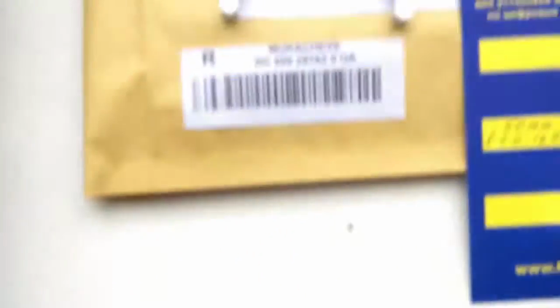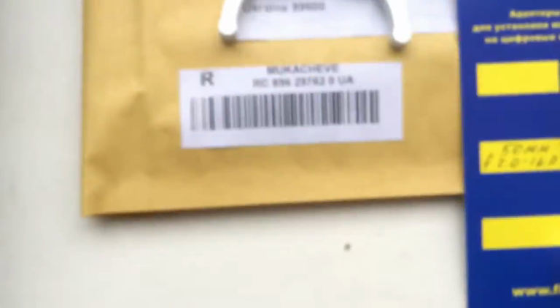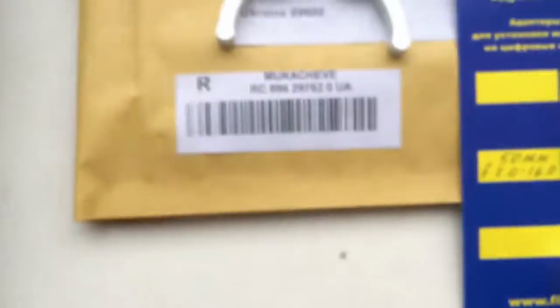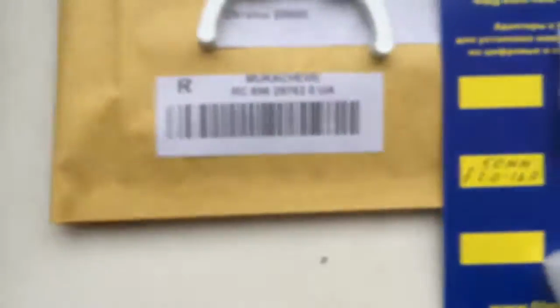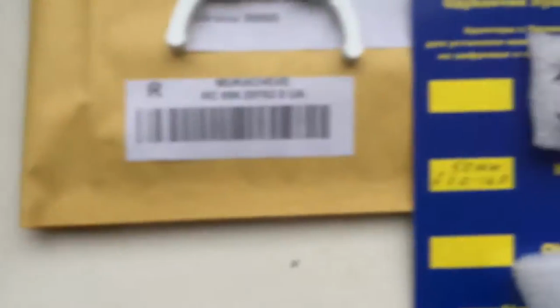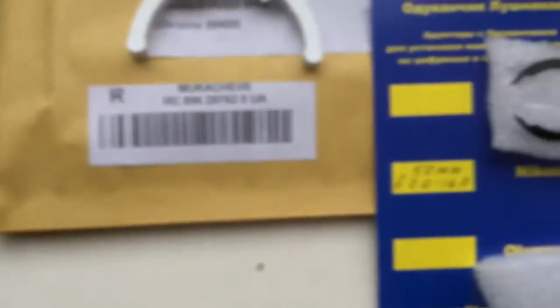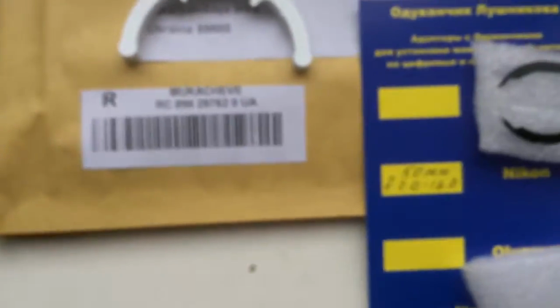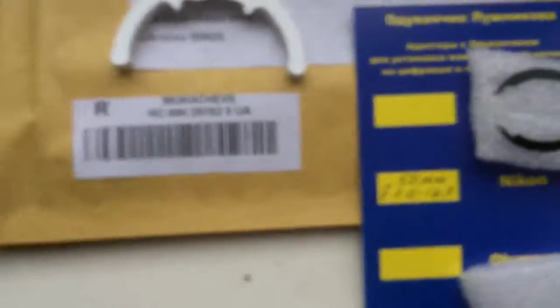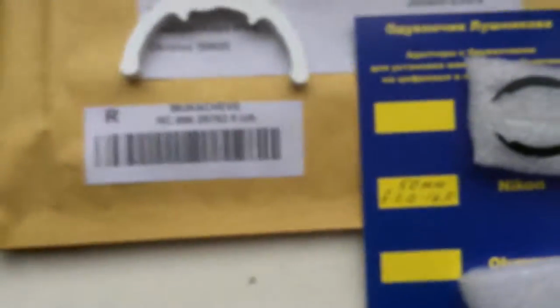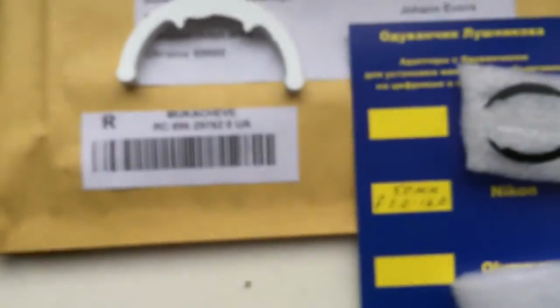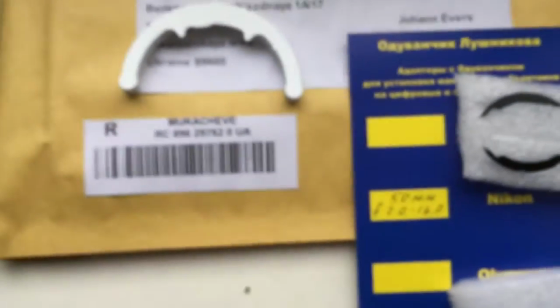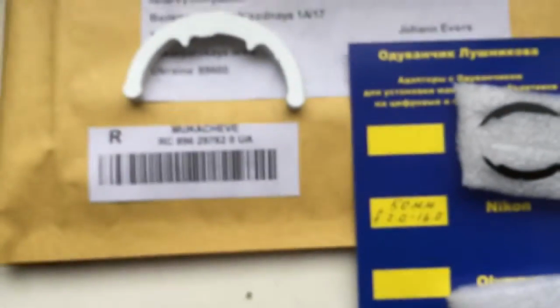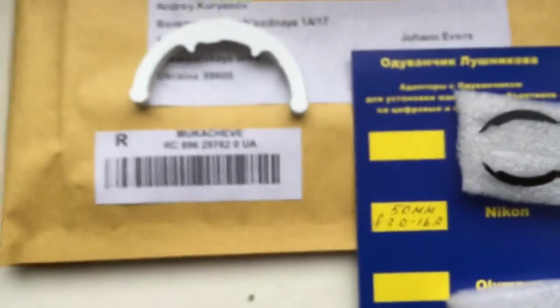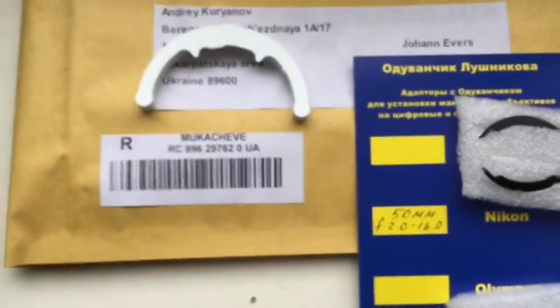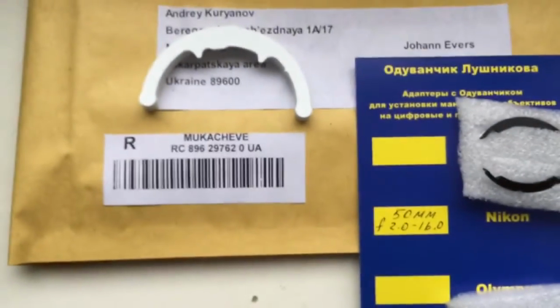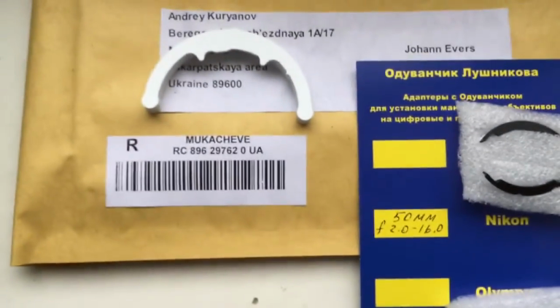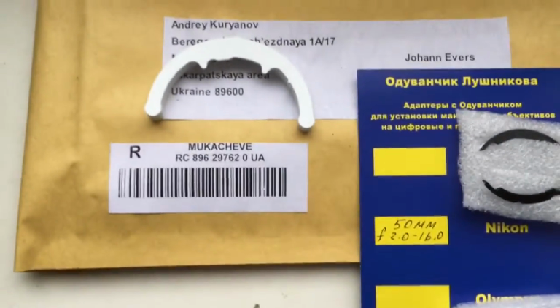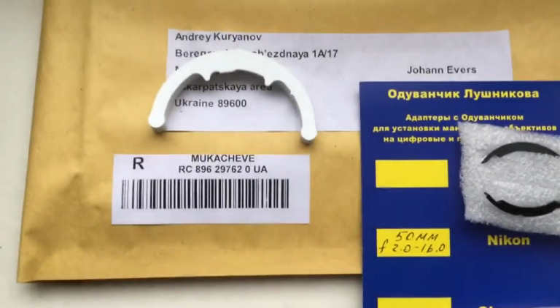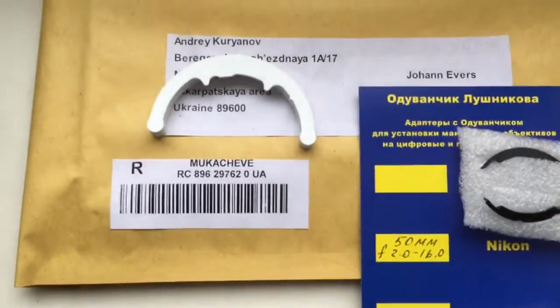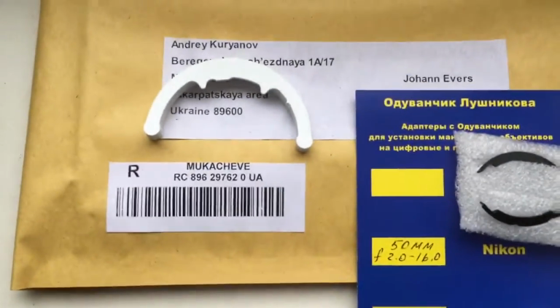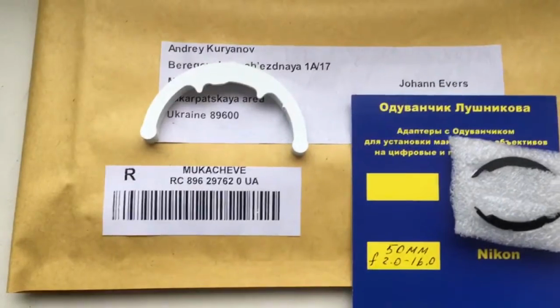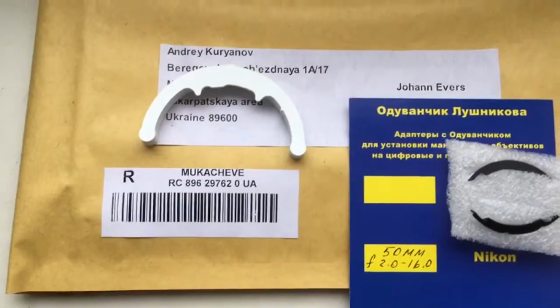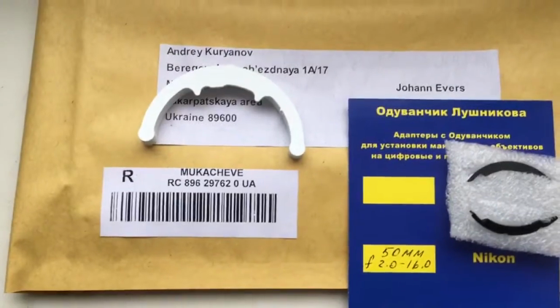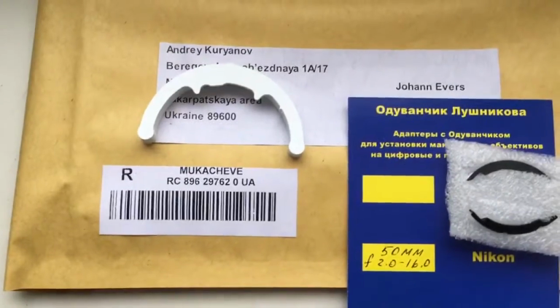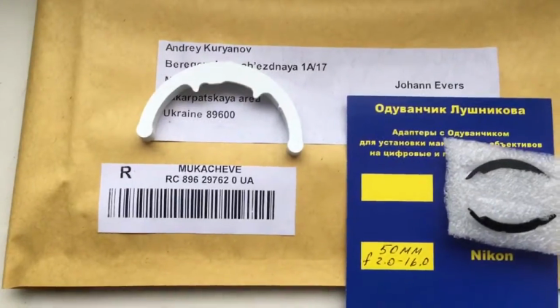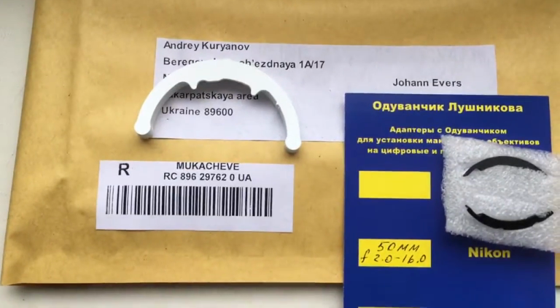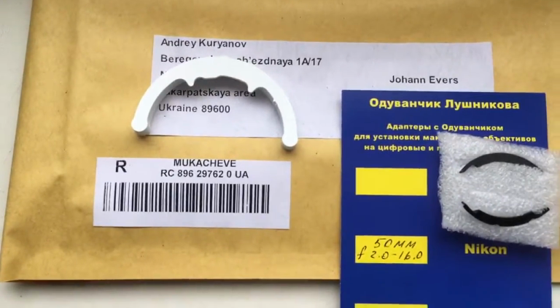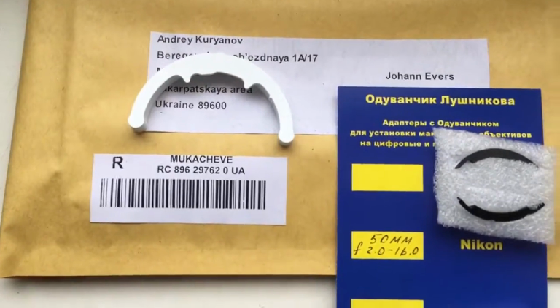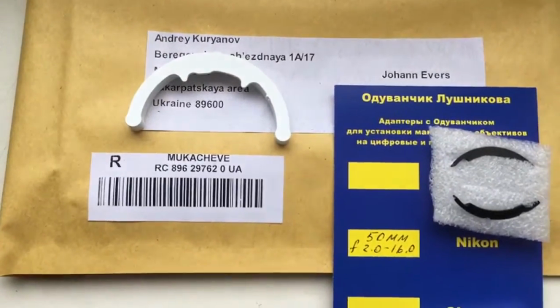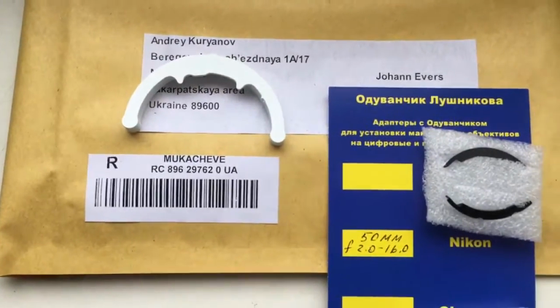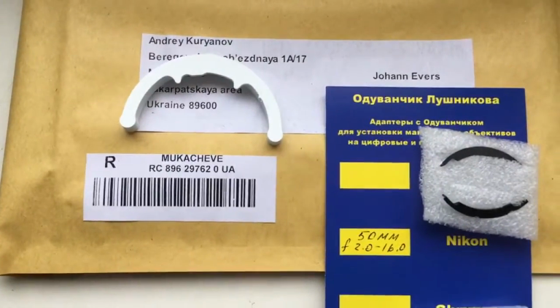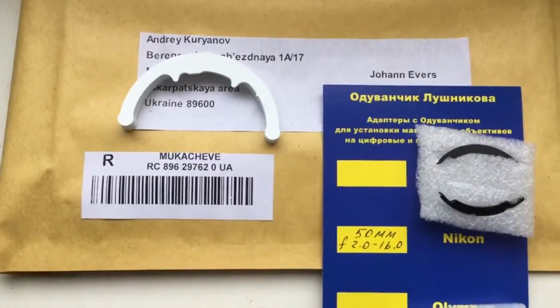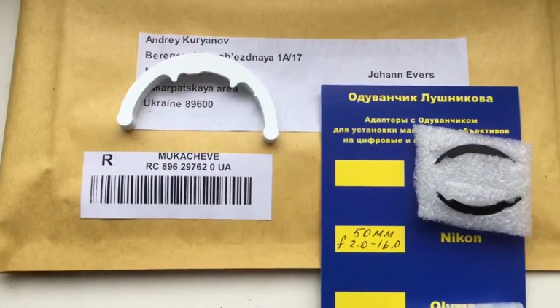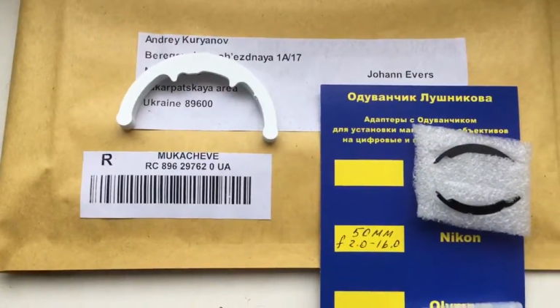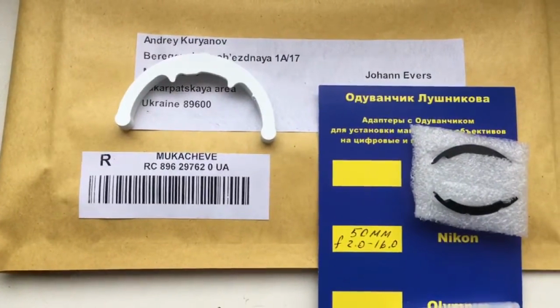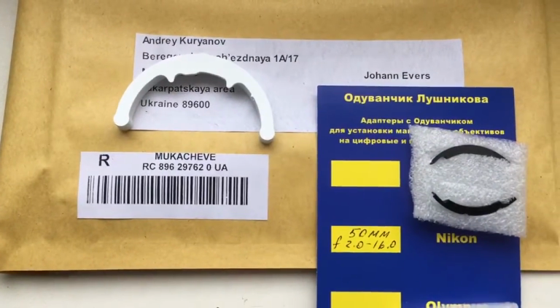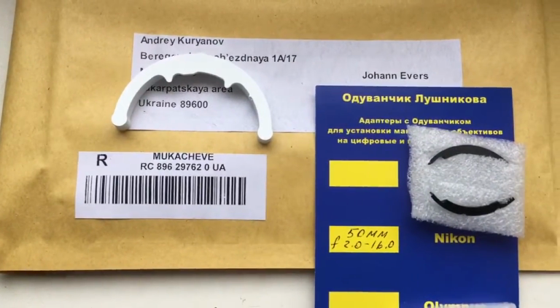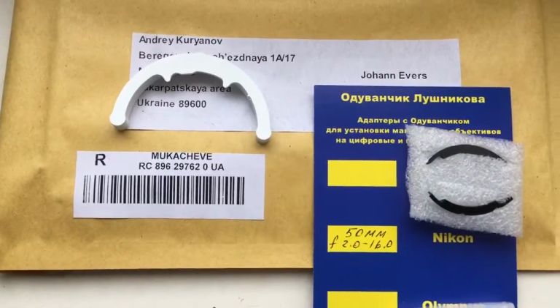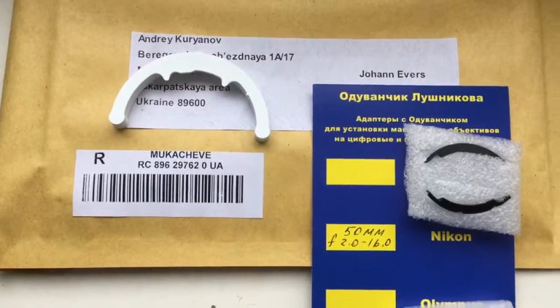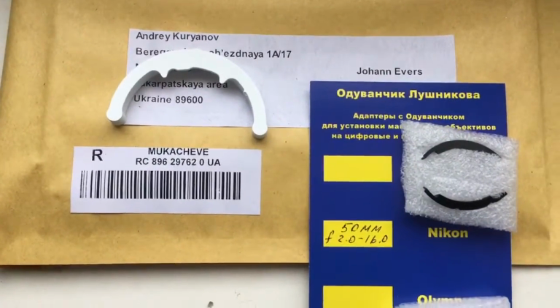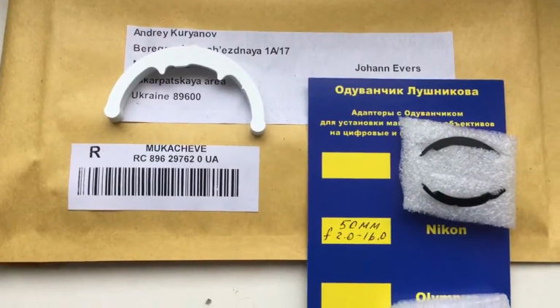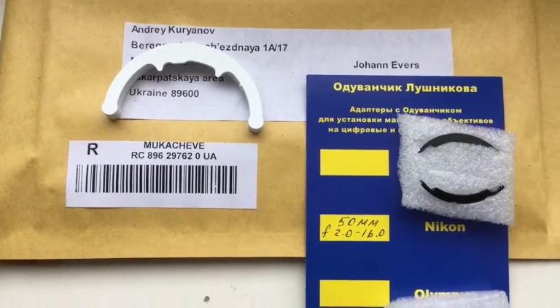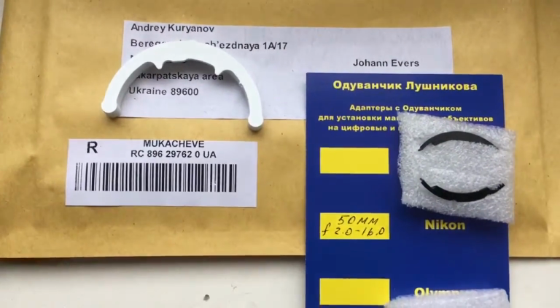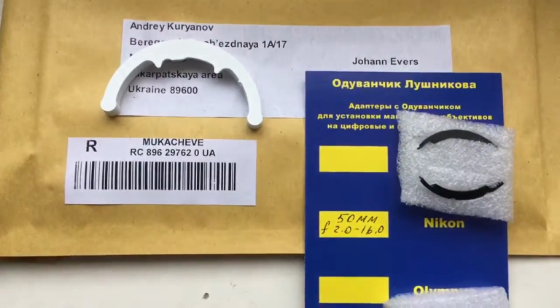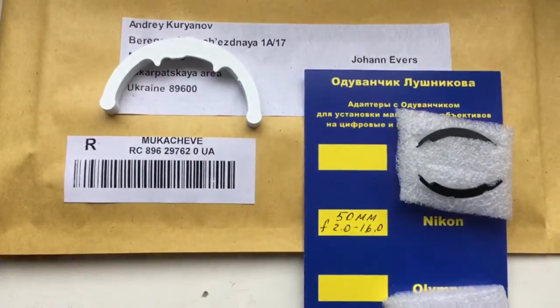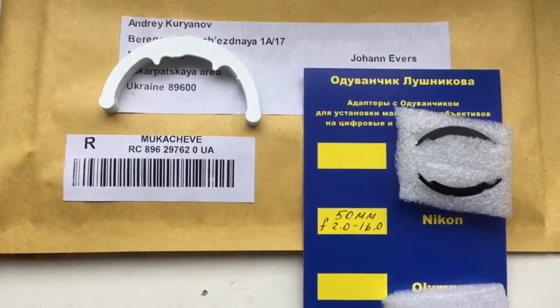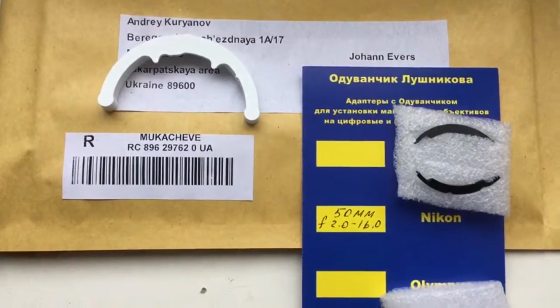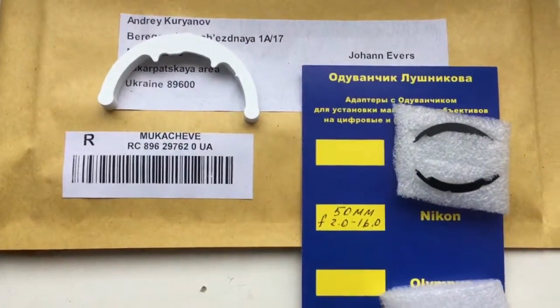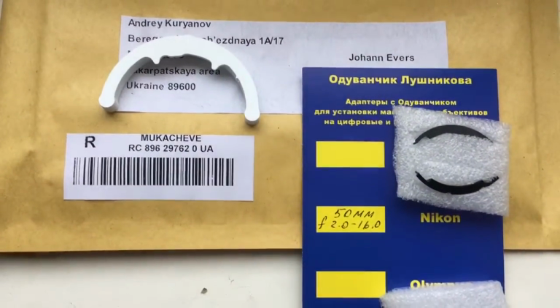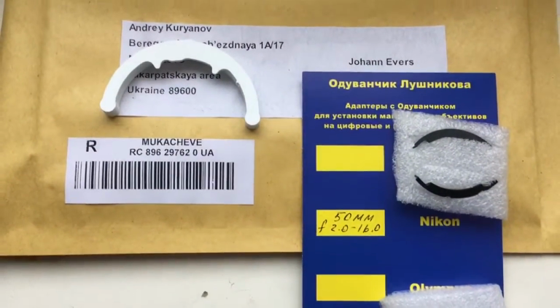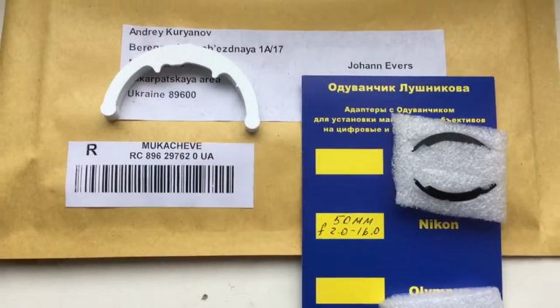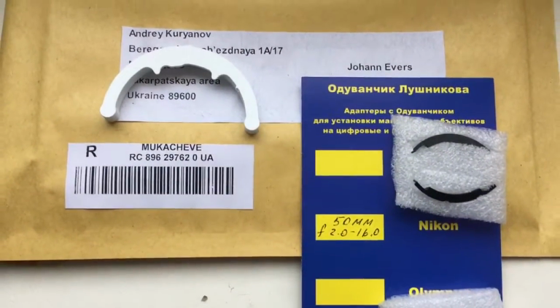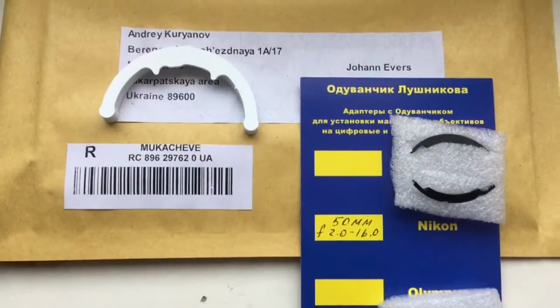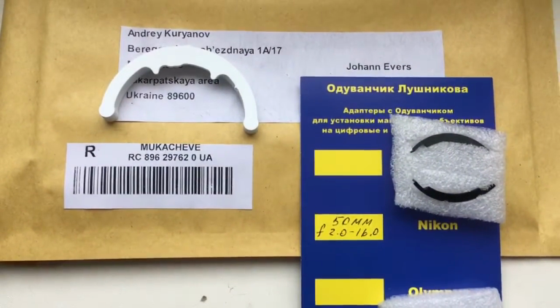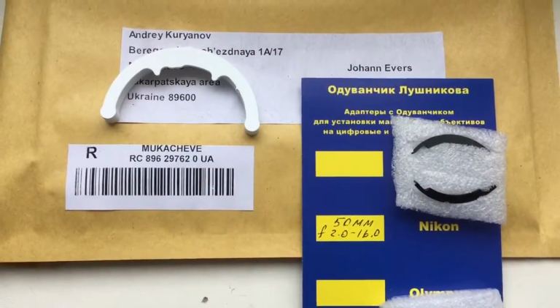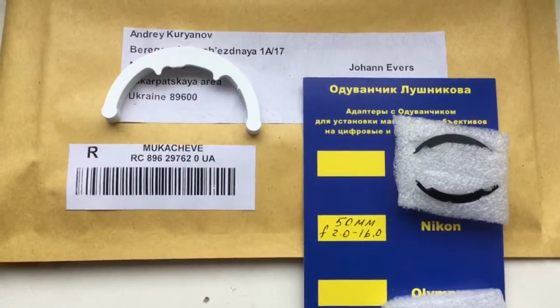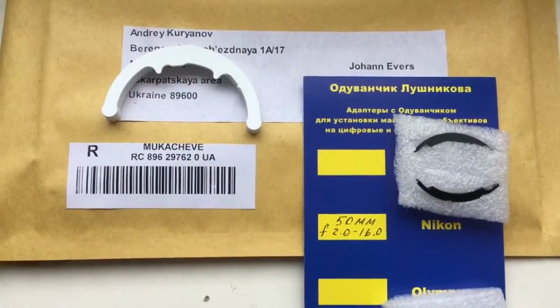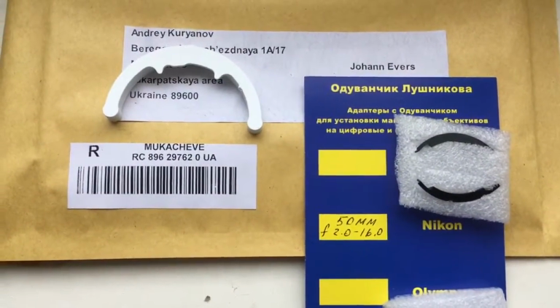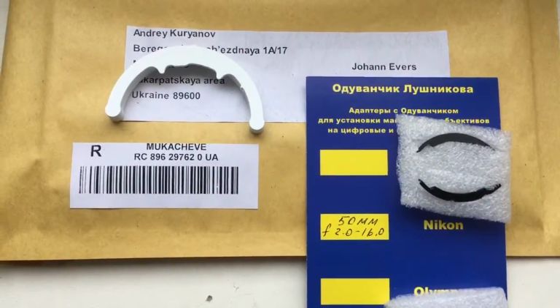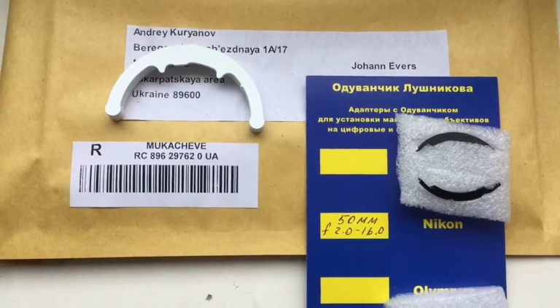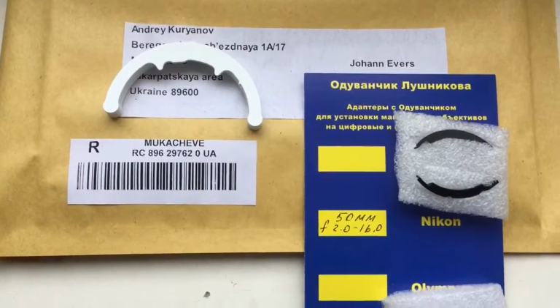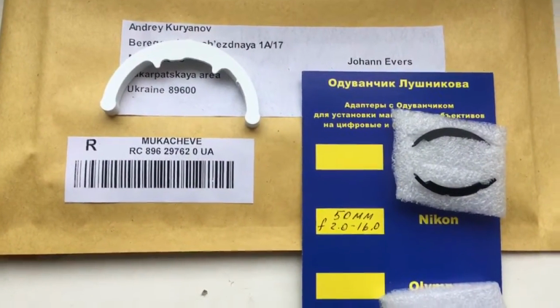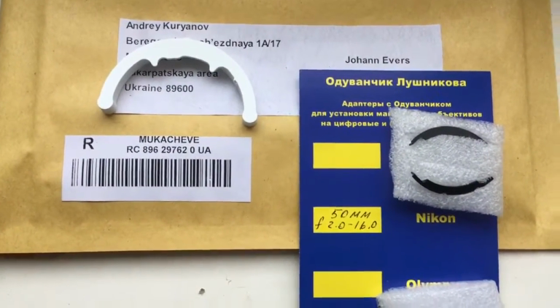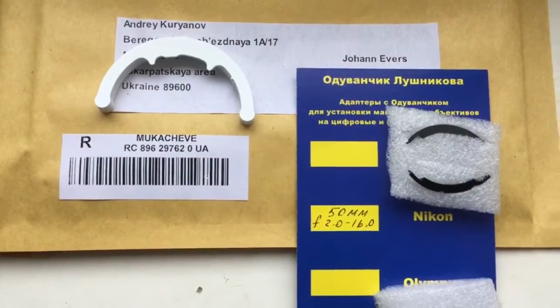Now I package your chip and send it to you.